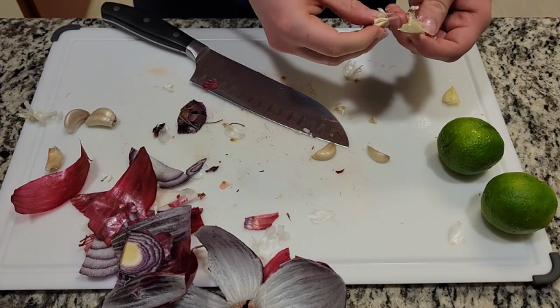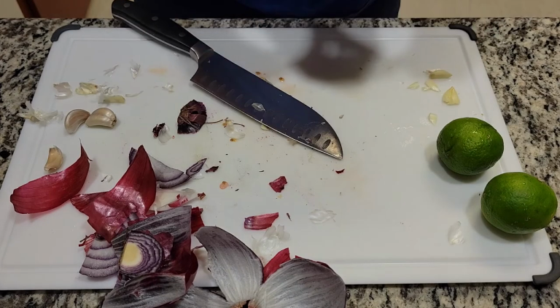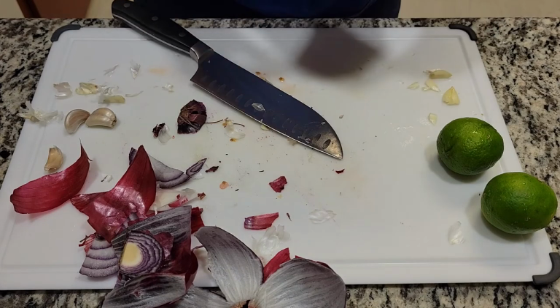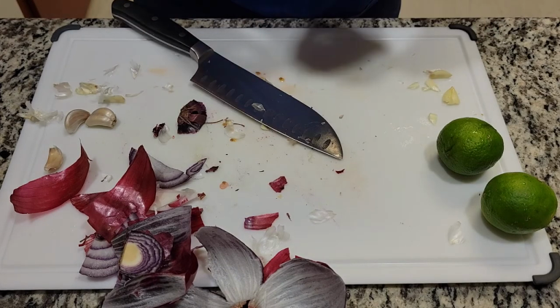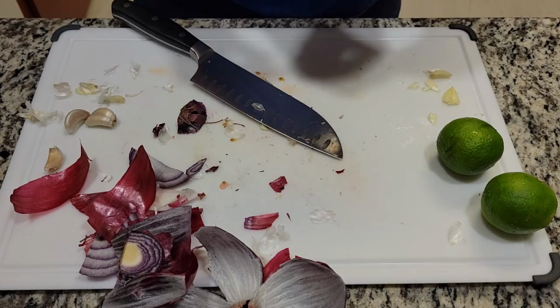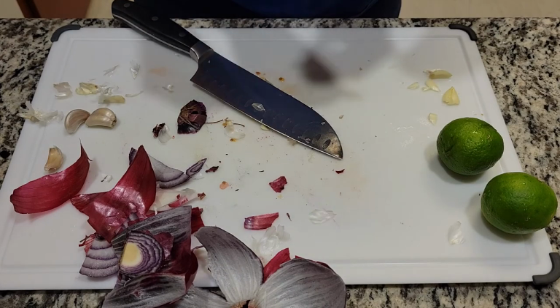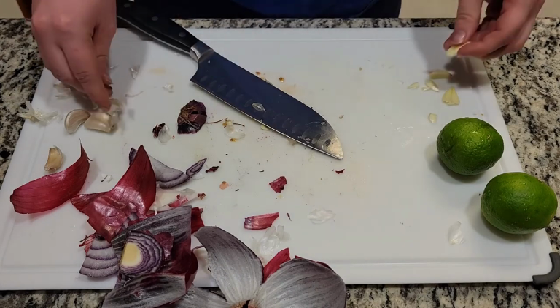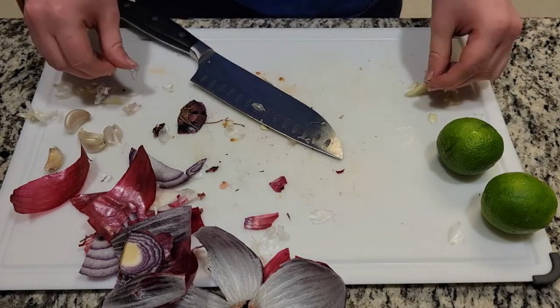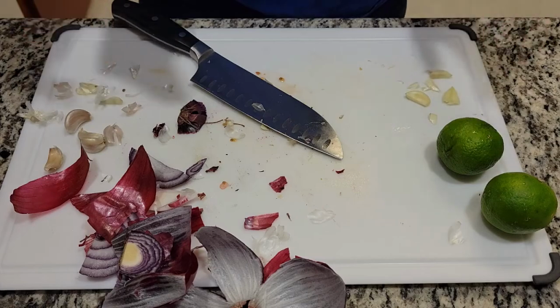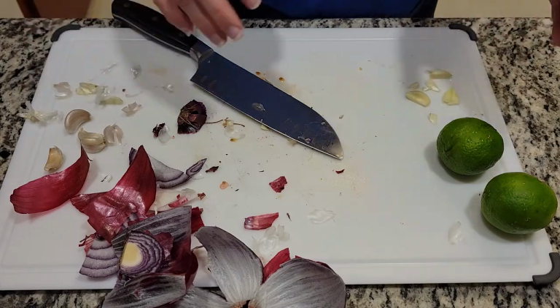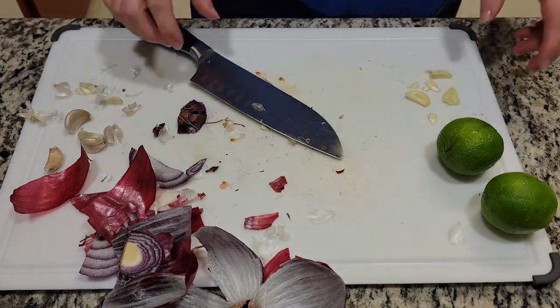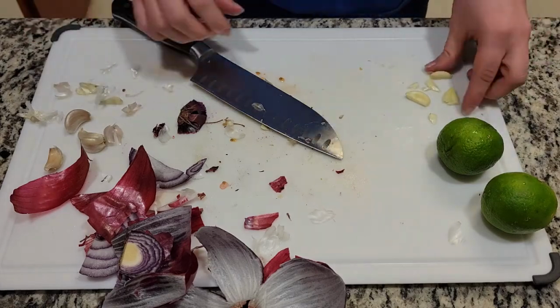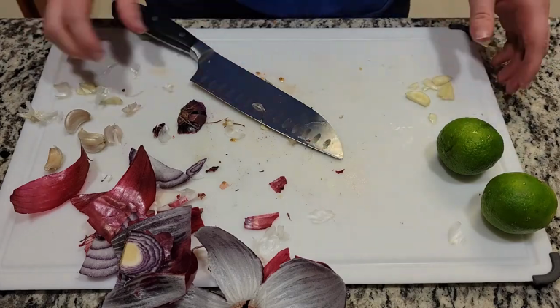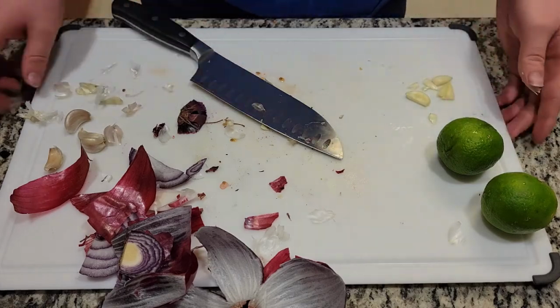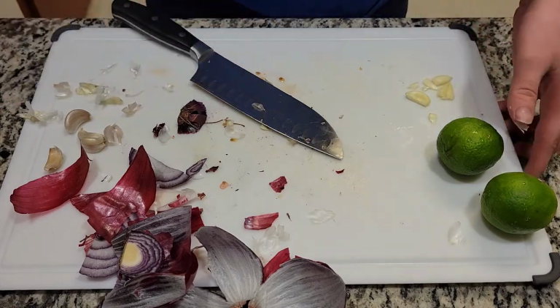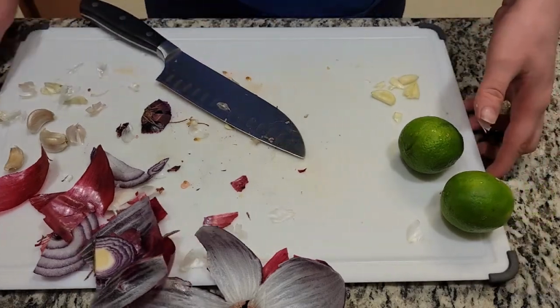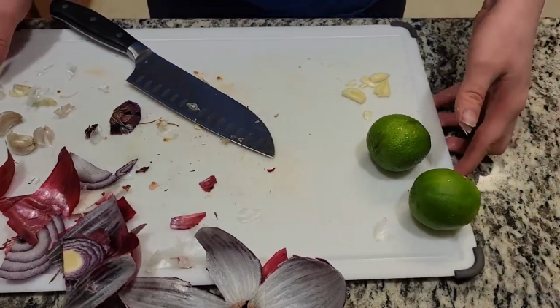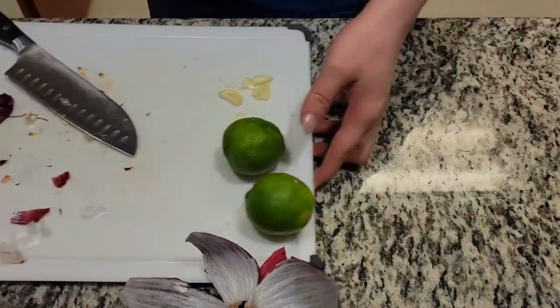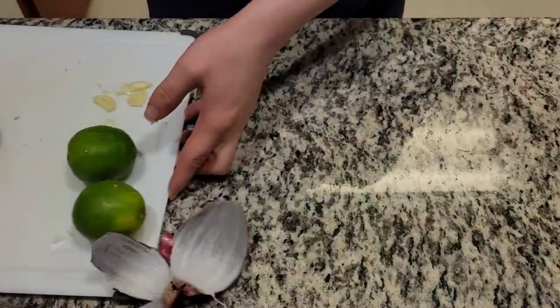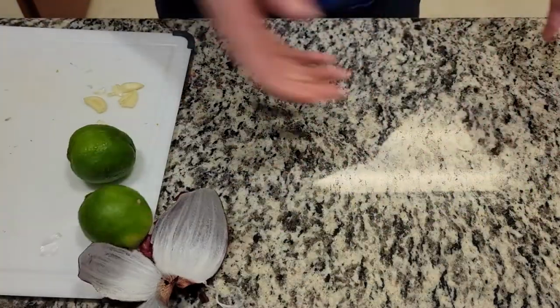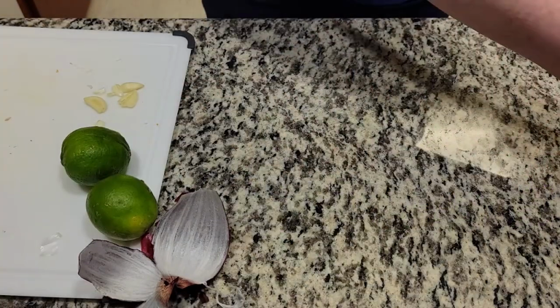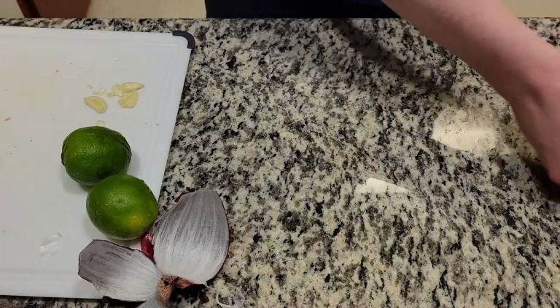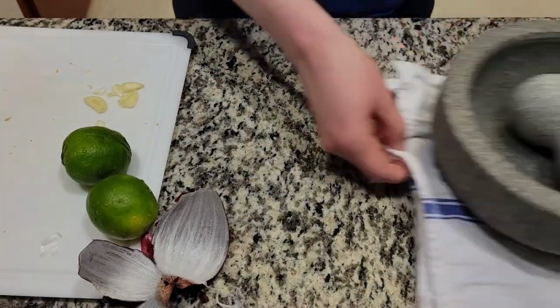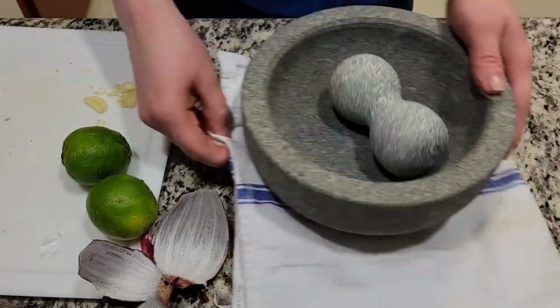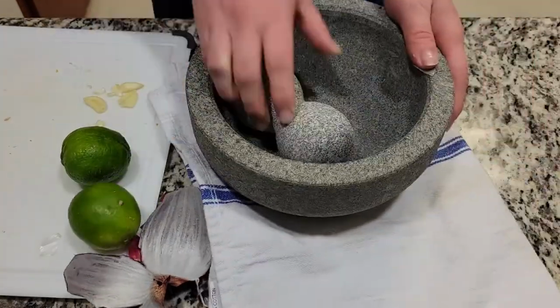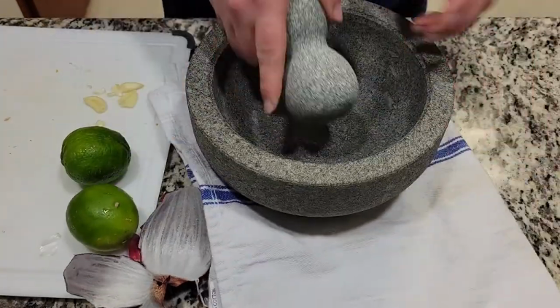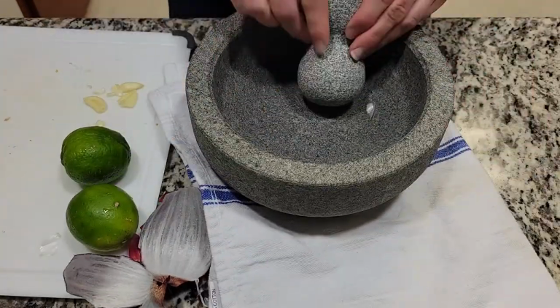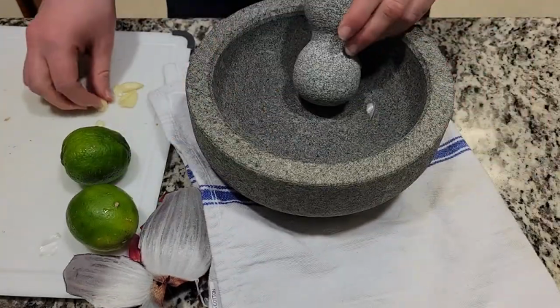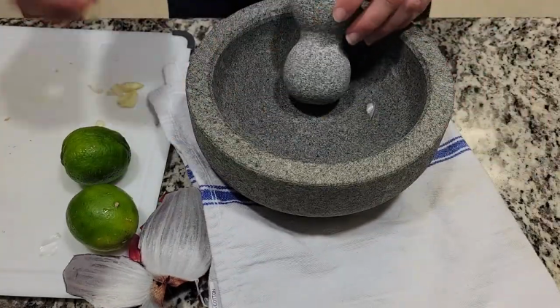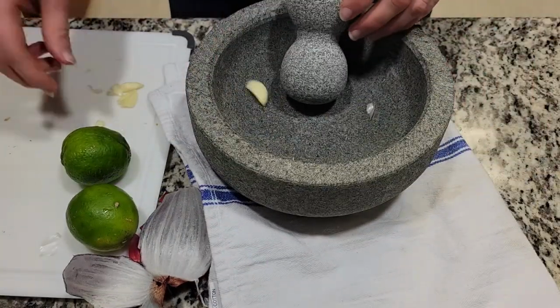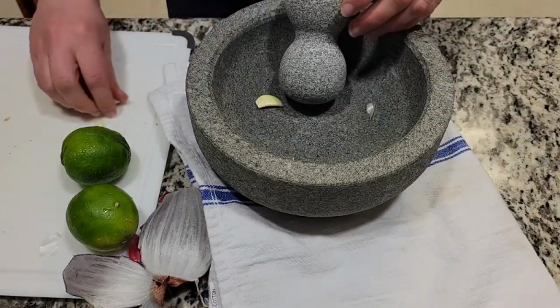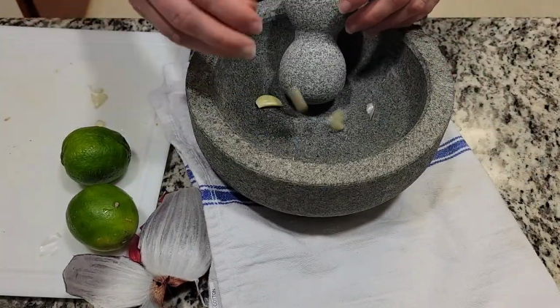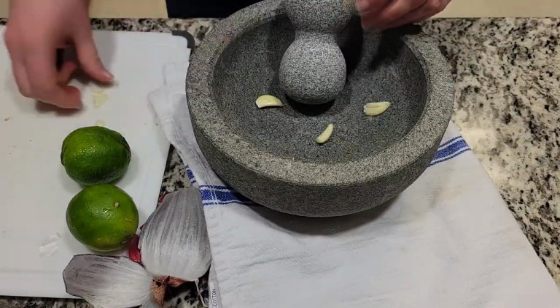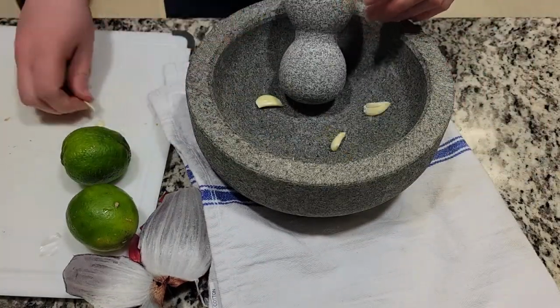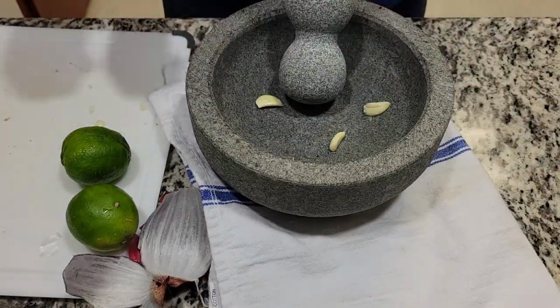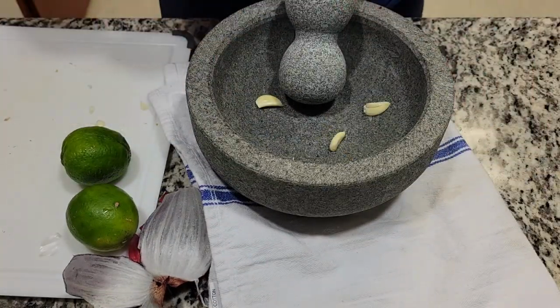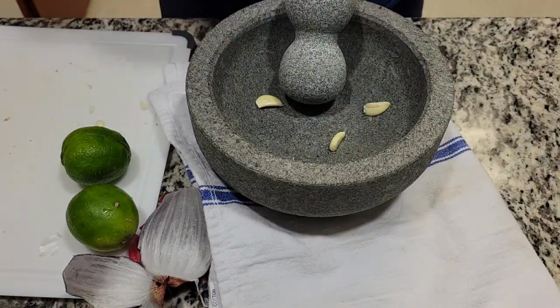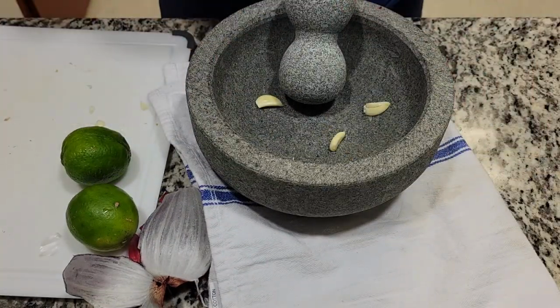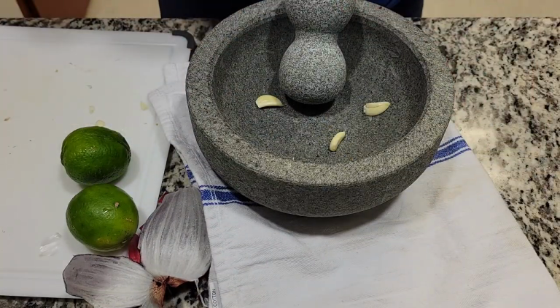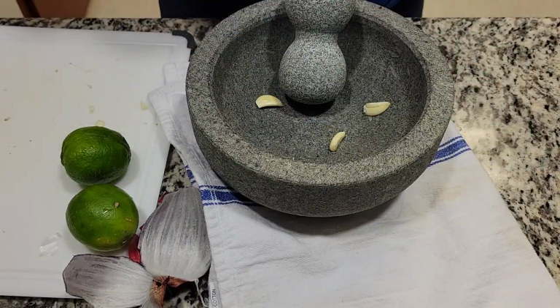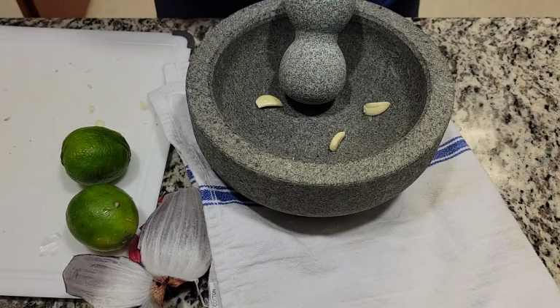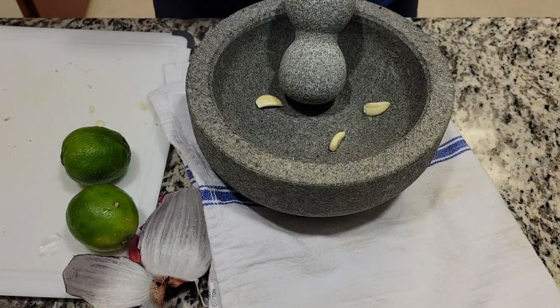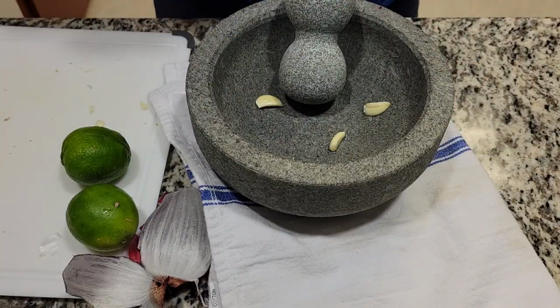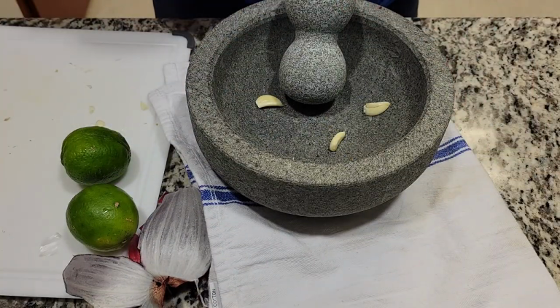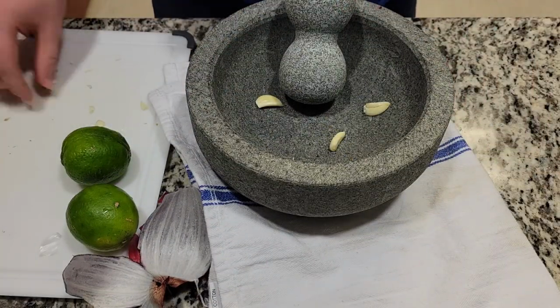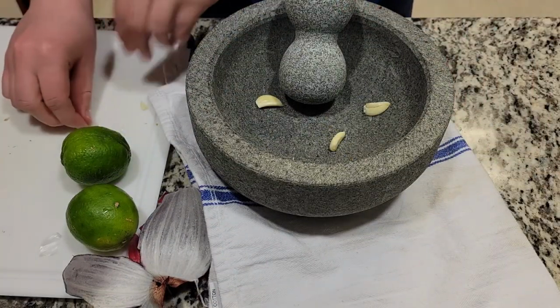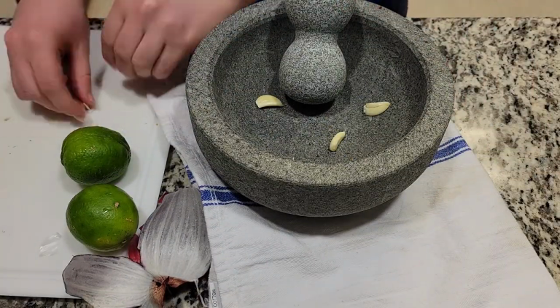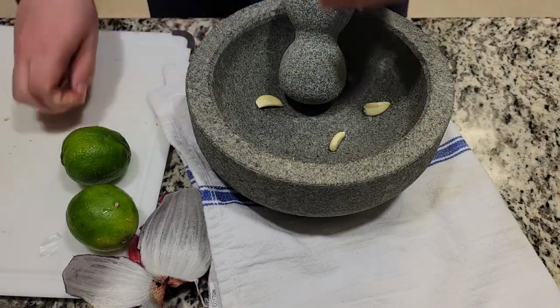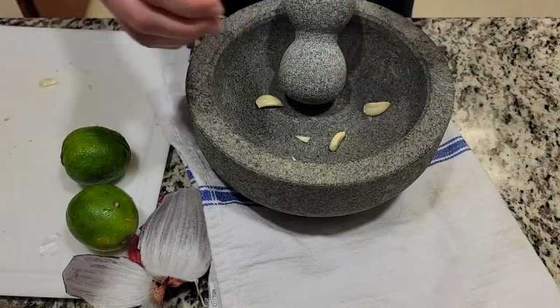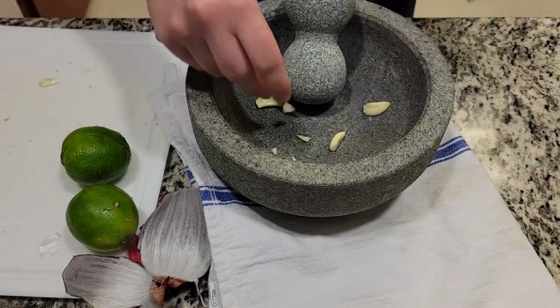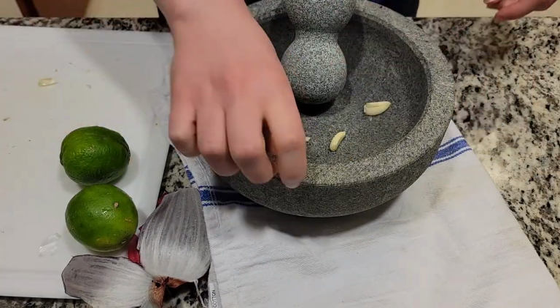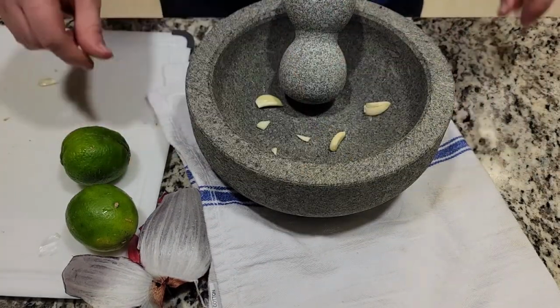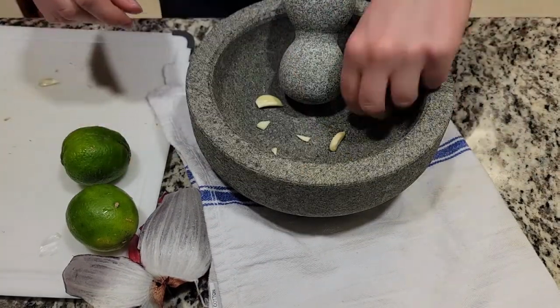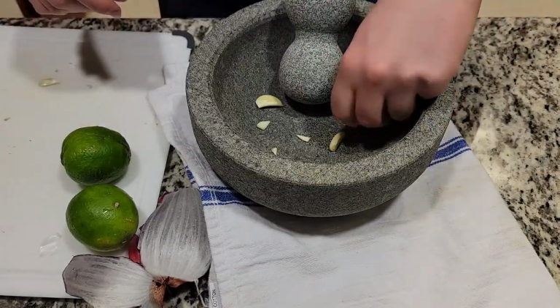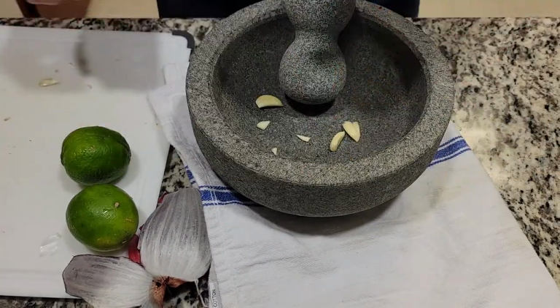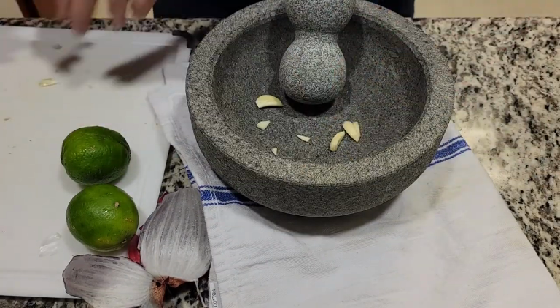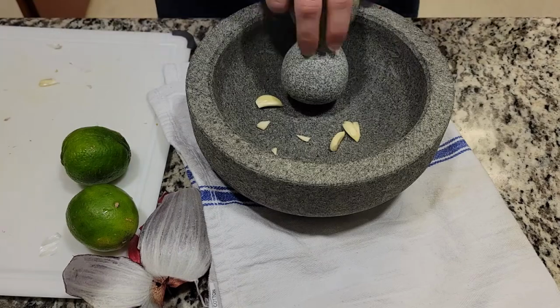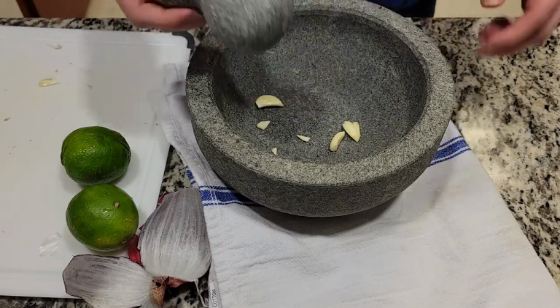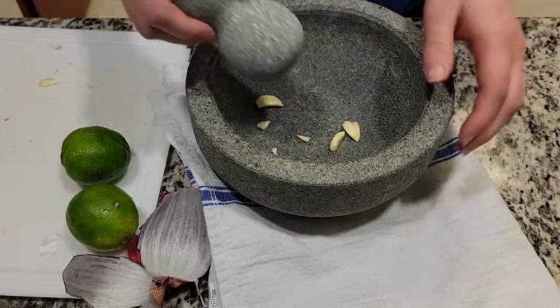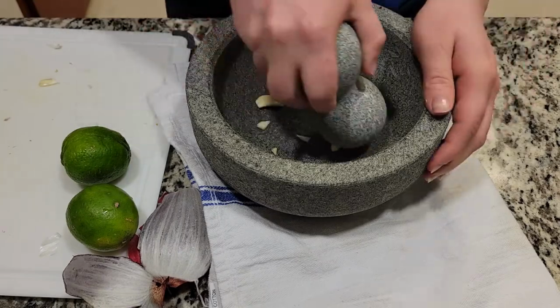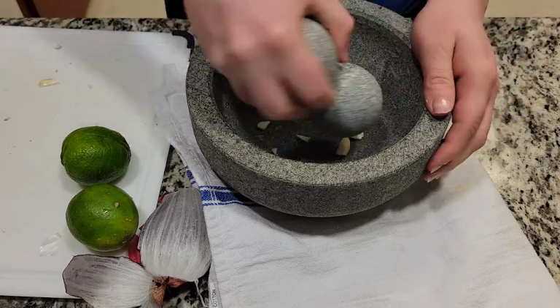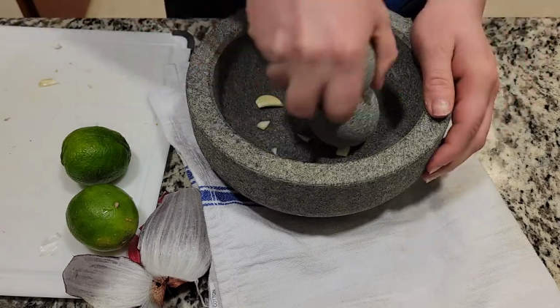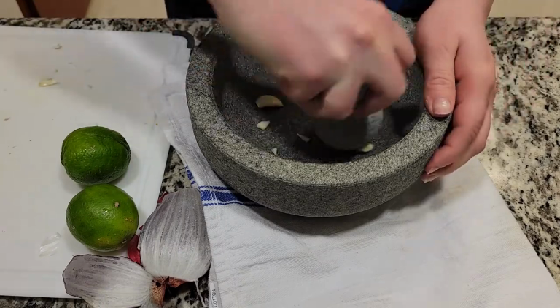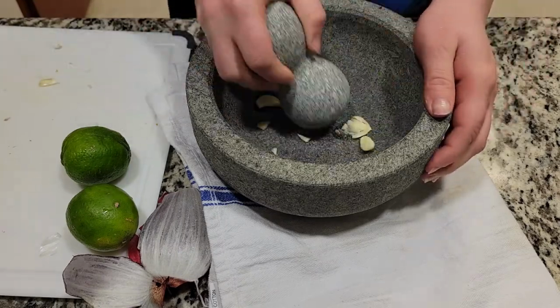Now go in there with your molcajete and start grinding. From the grinding motion, it will create a much better flavor.